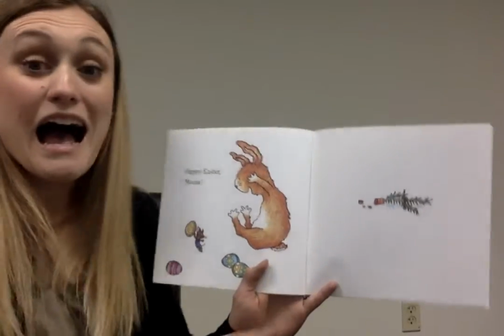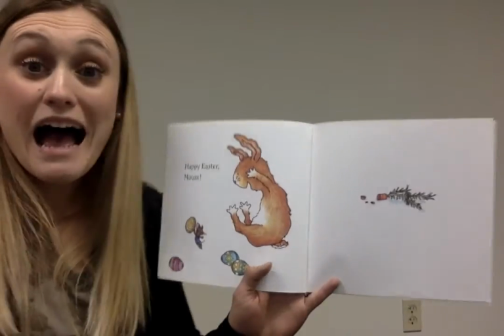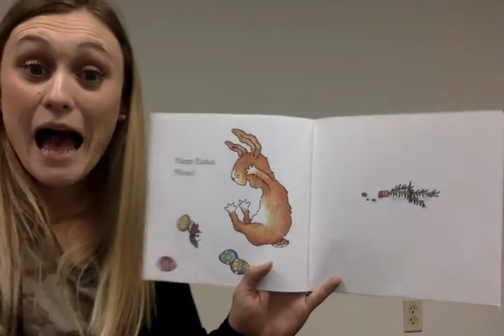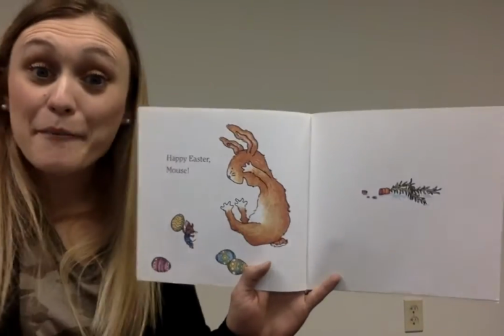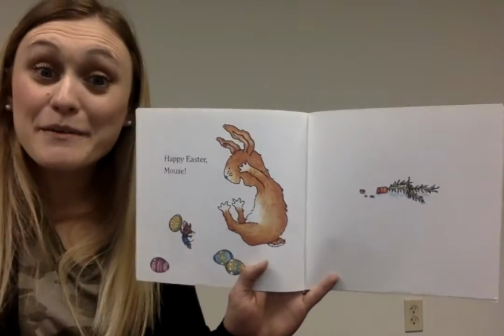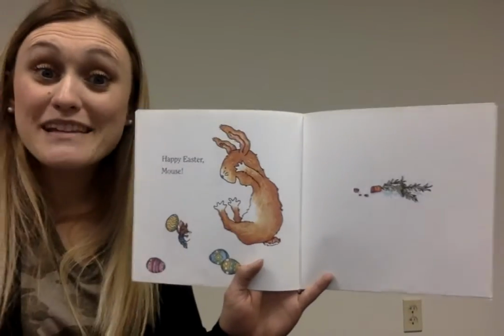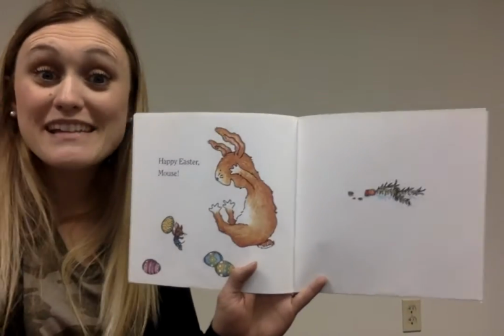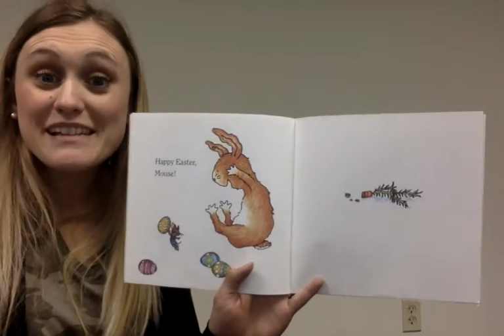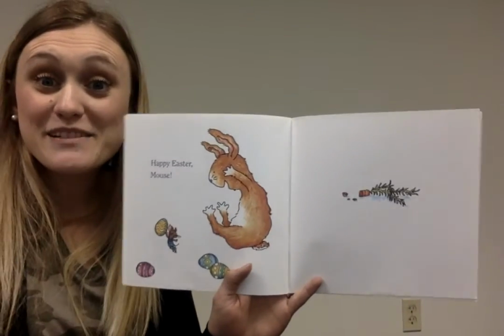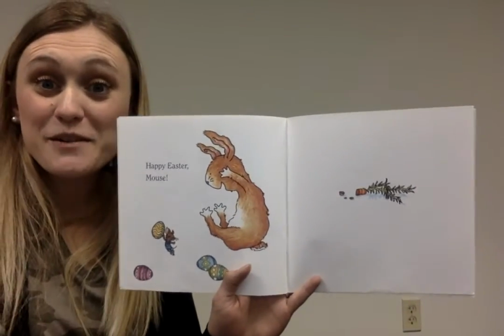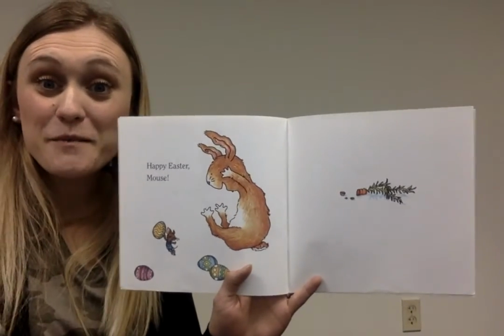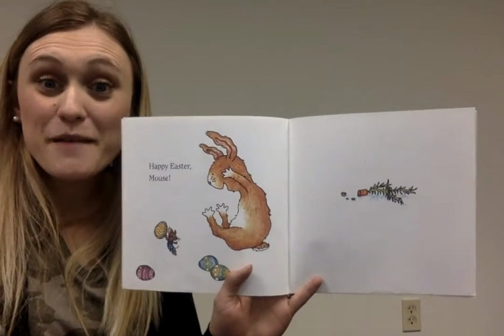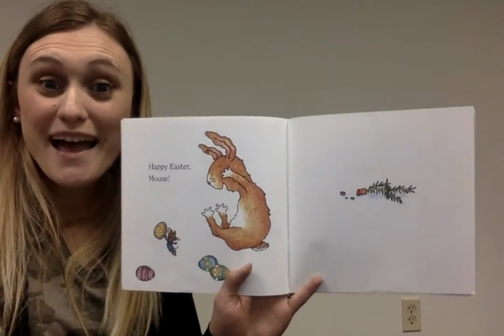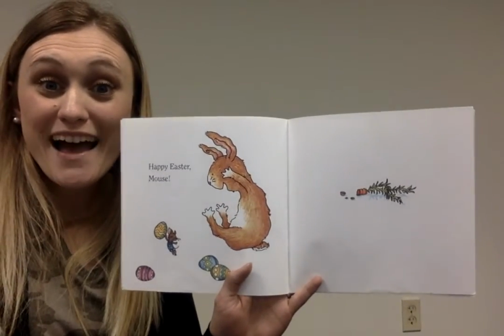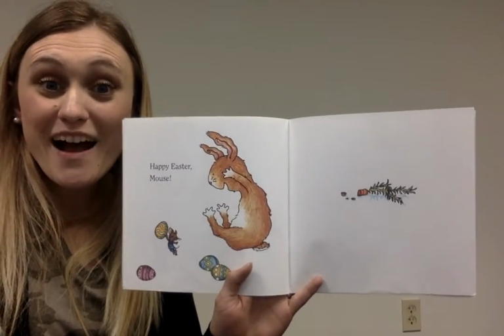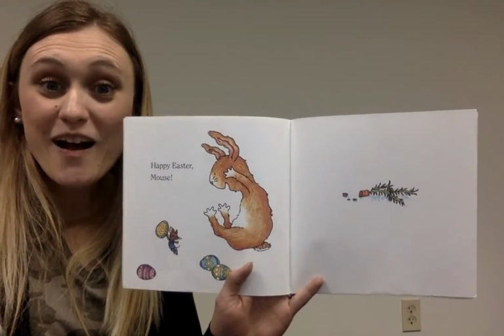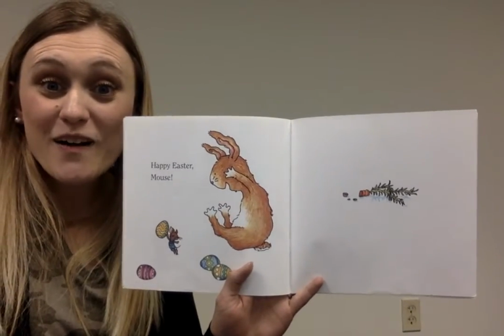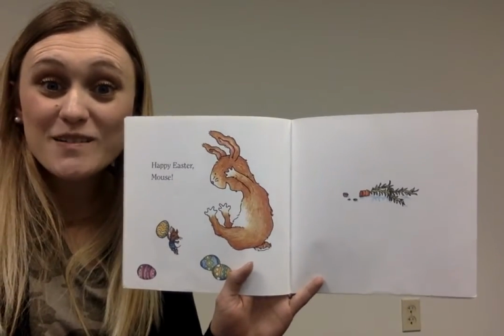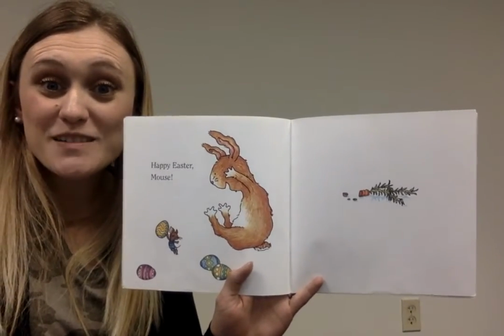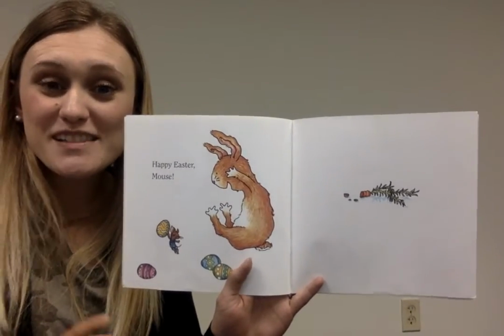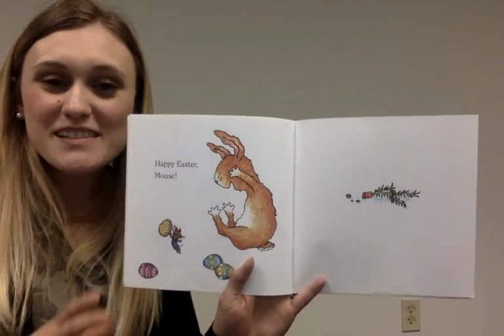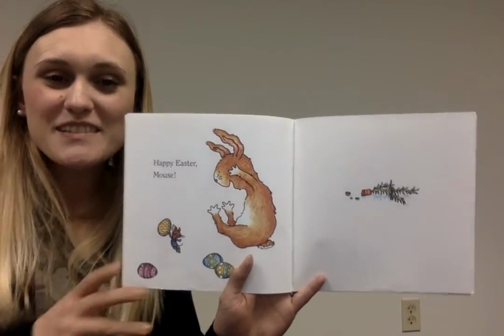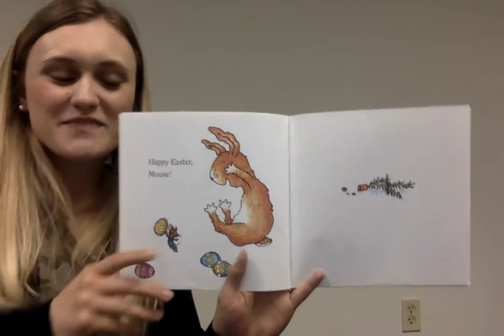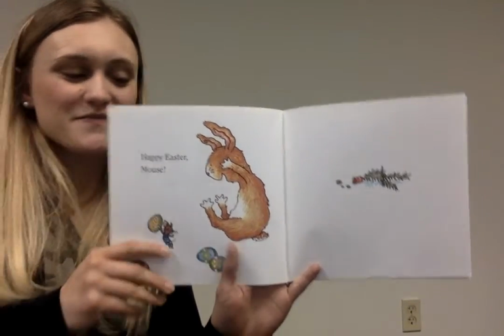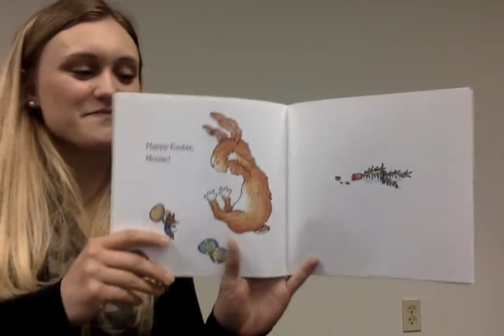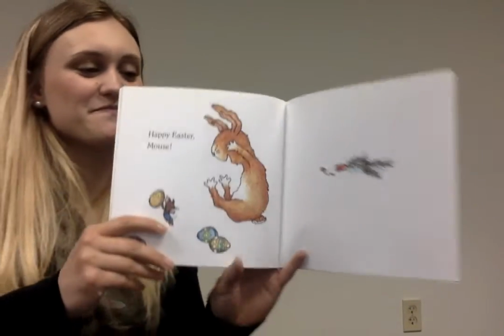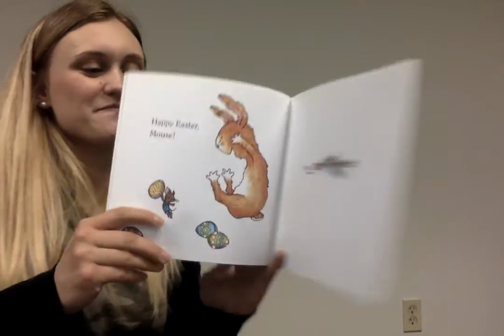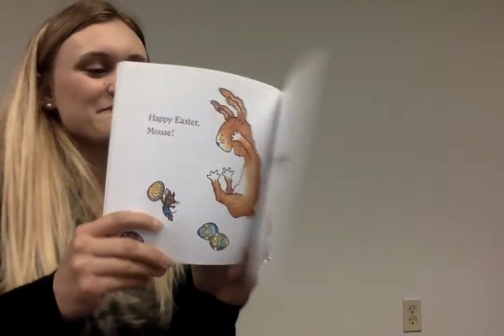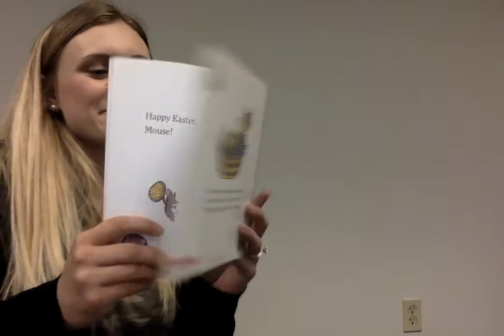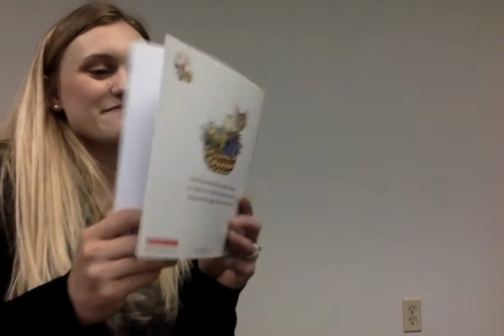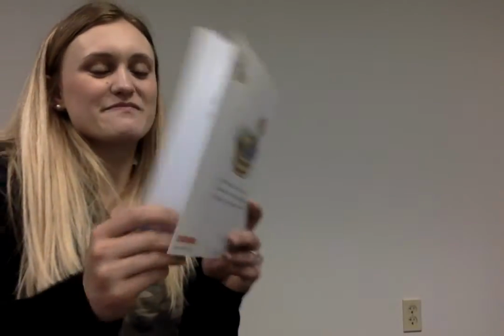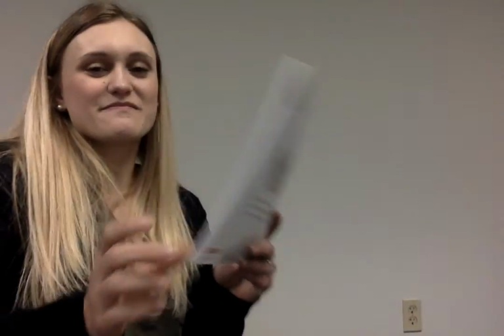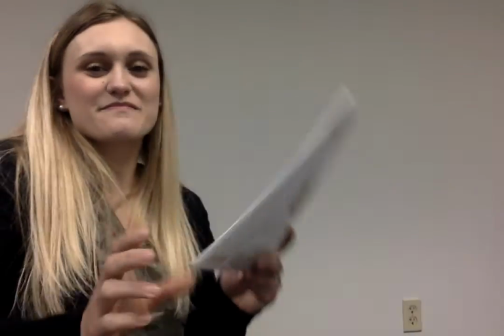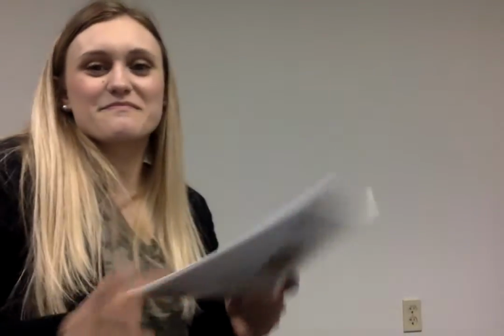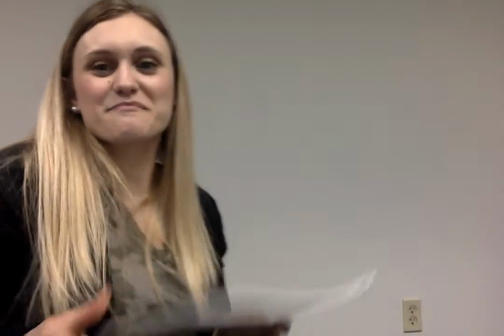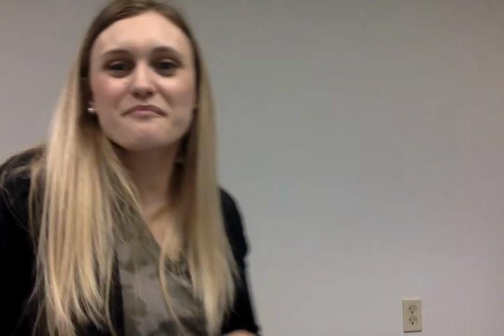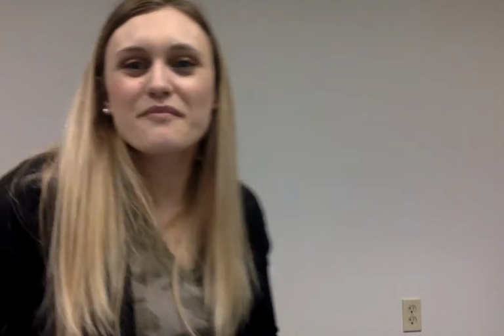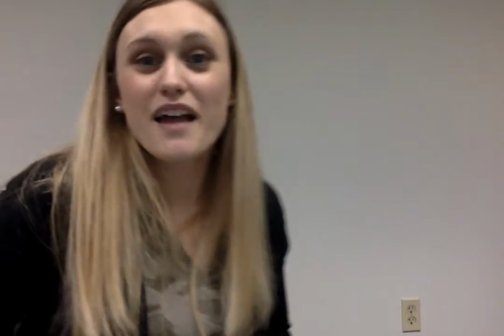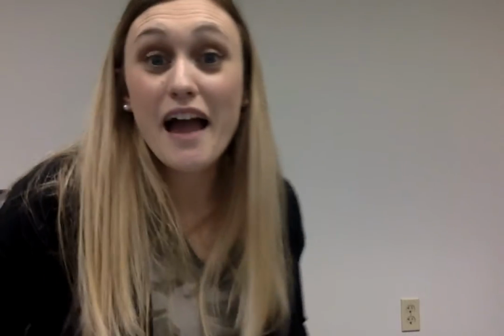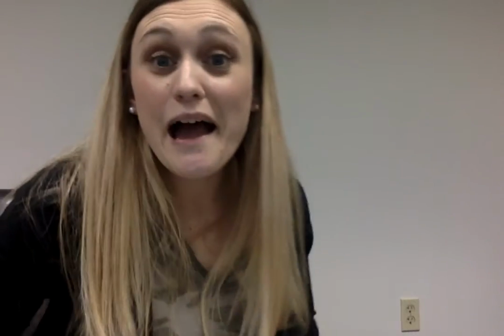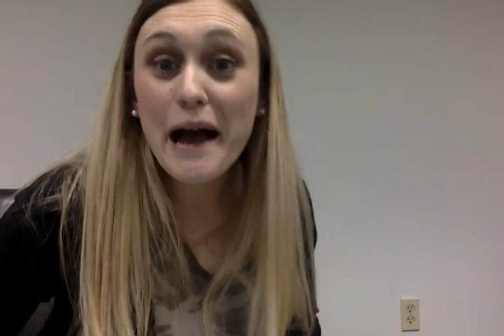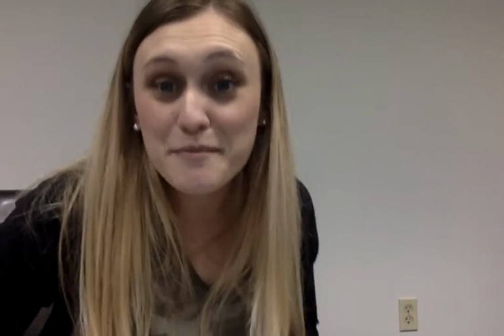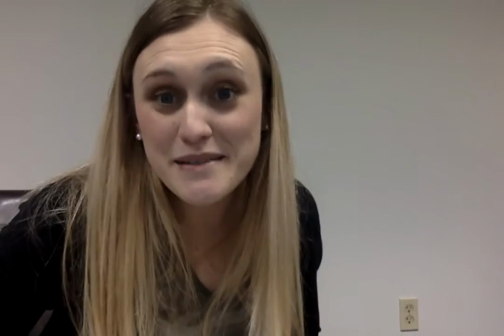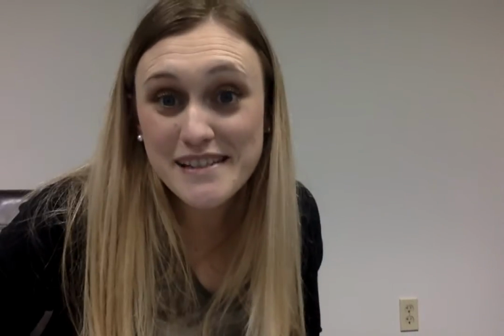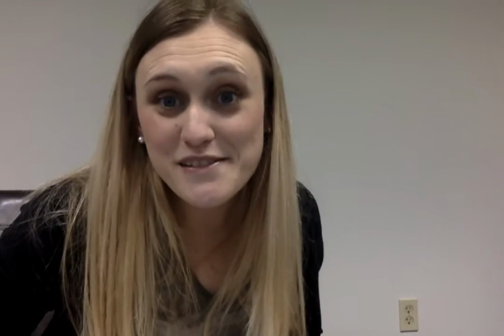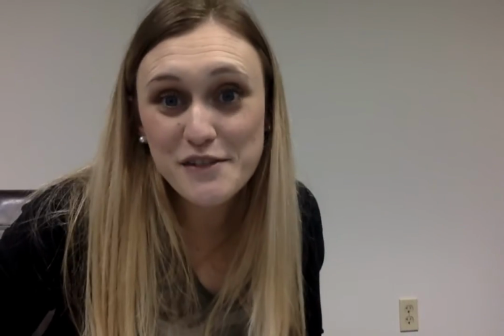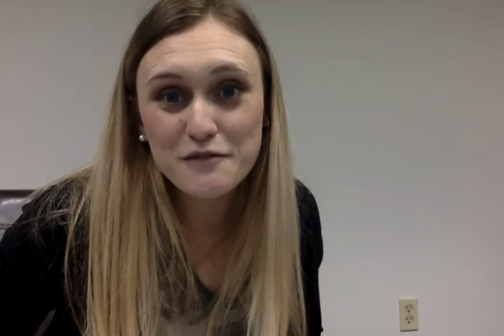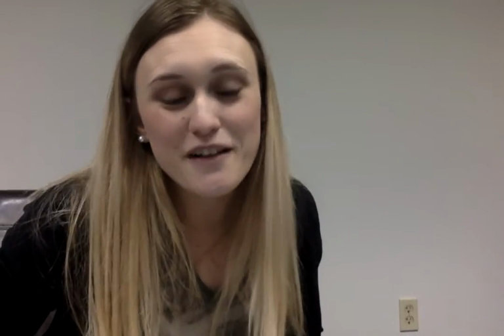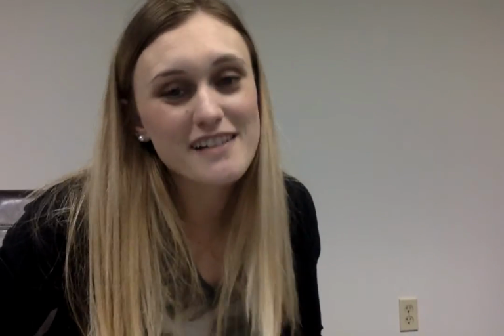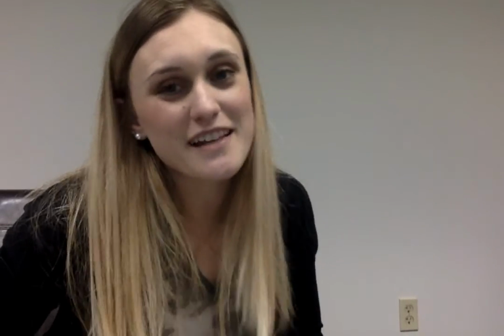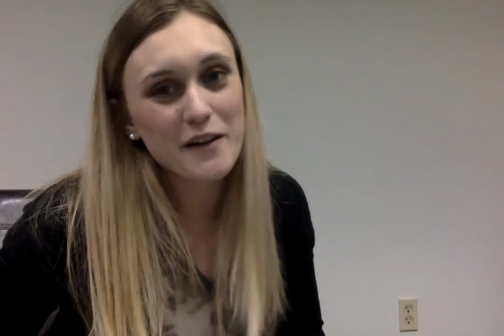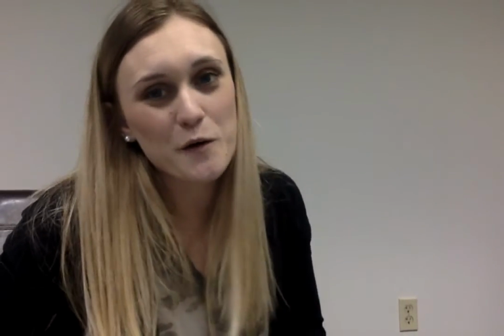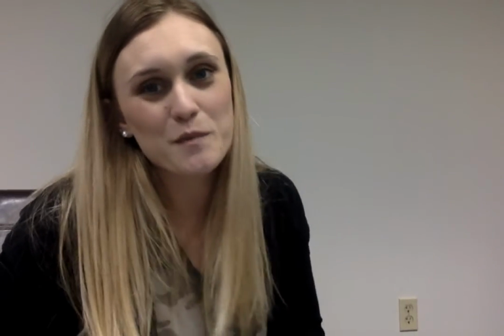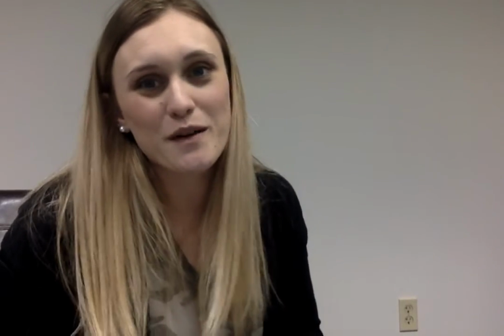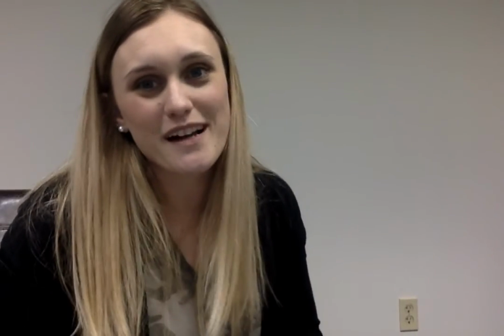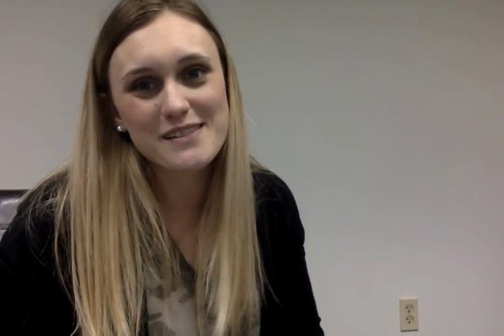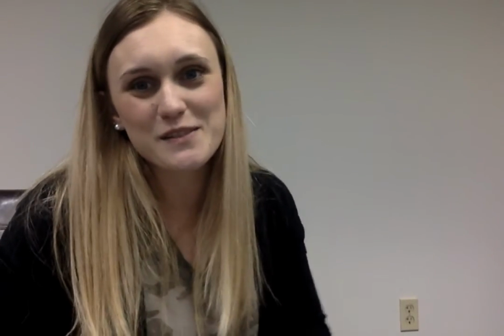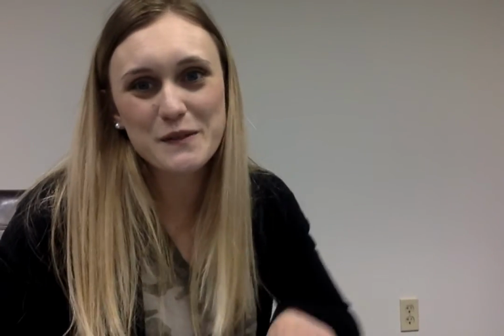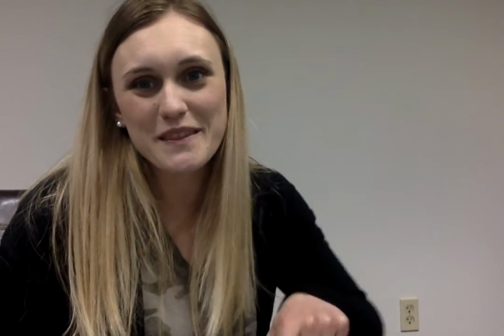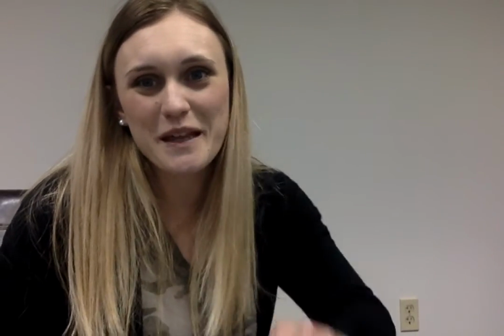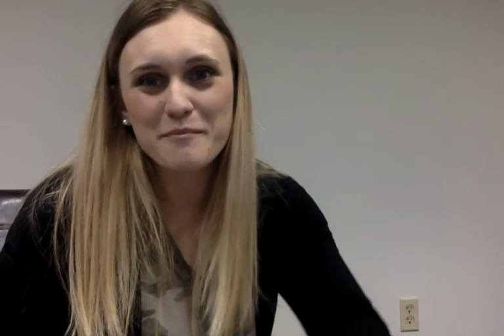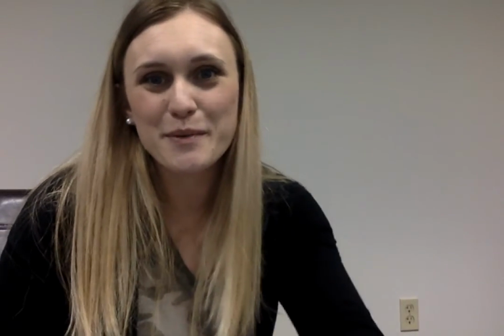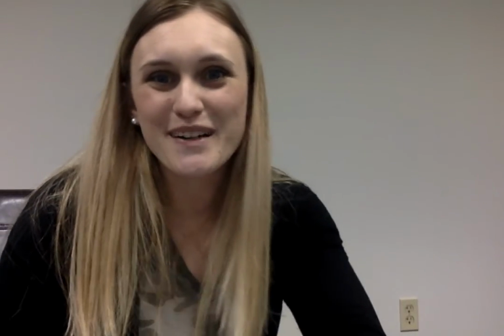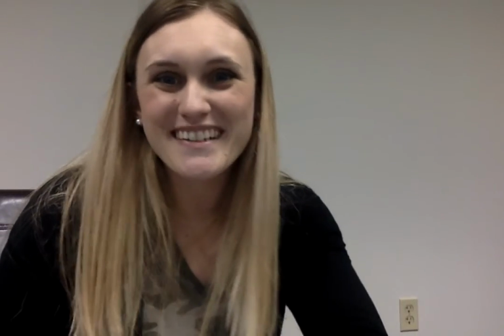It's Bunny! Happy Easter, Mouse! Happy Easter, friends. I hope you guys enjoyed that book.